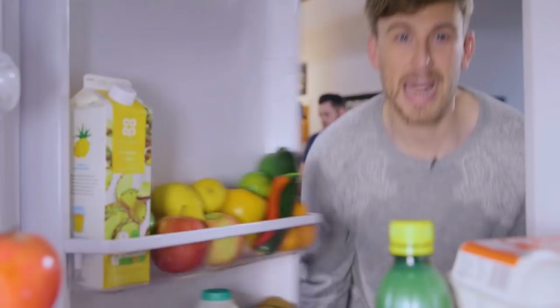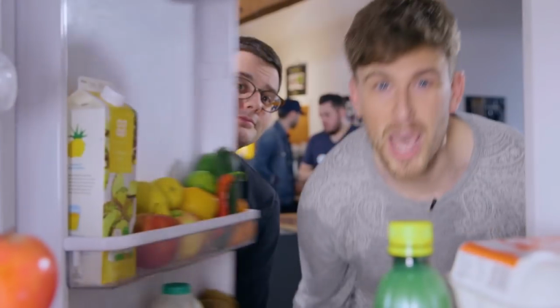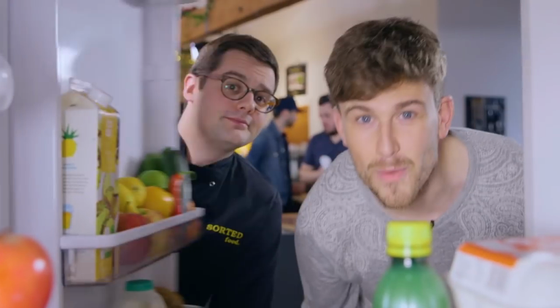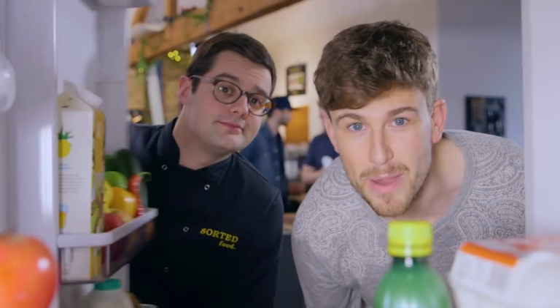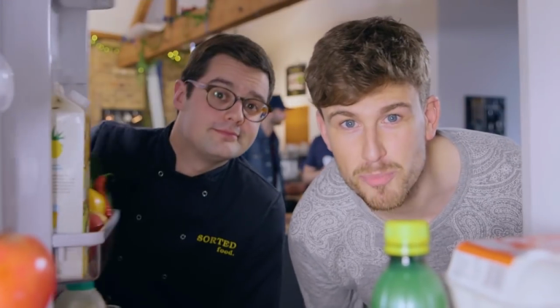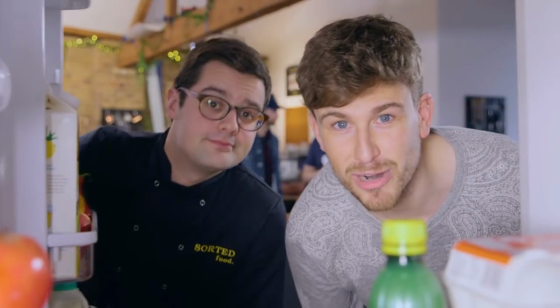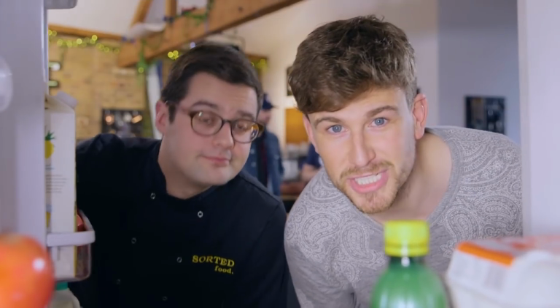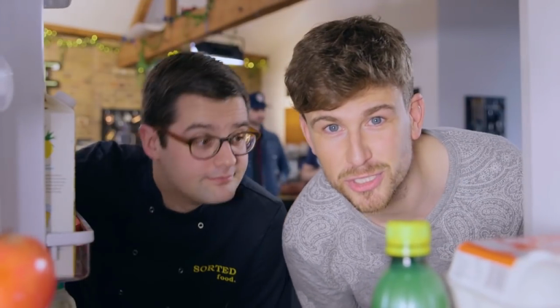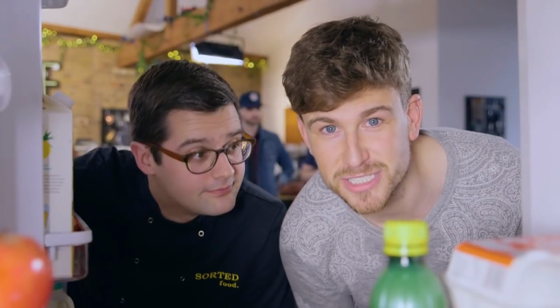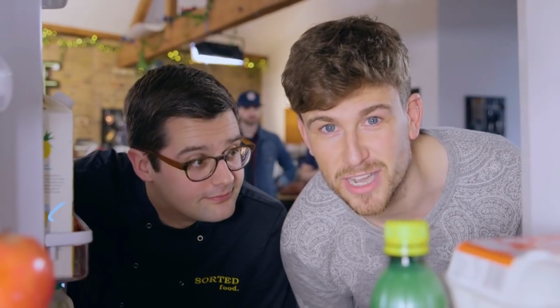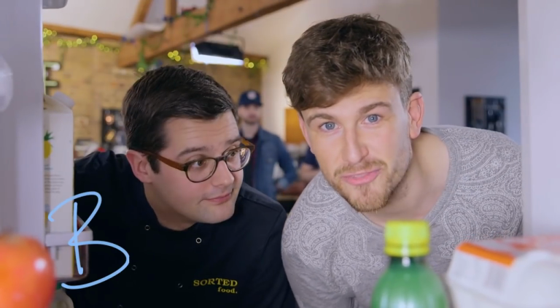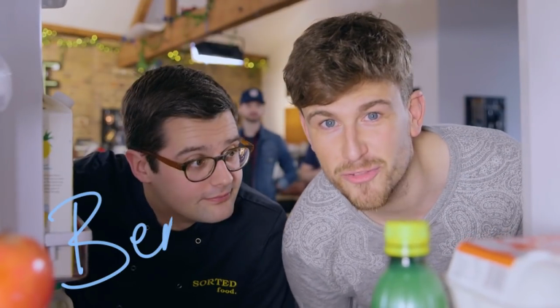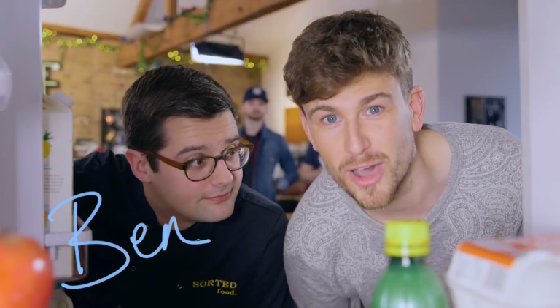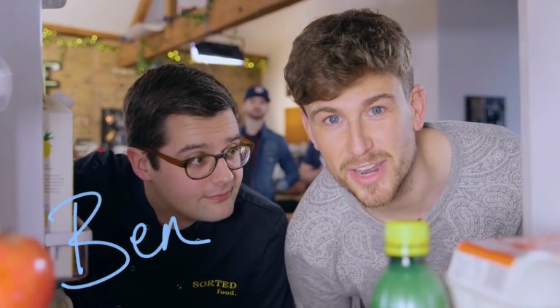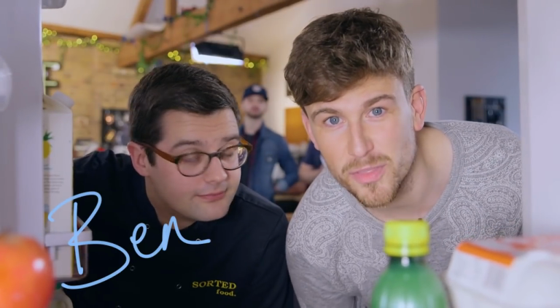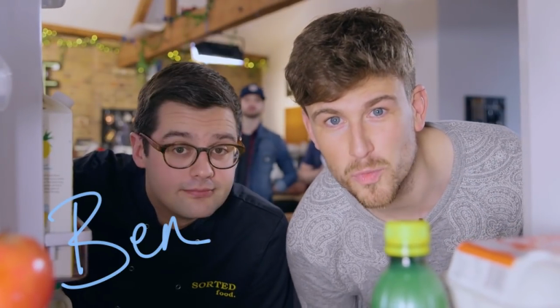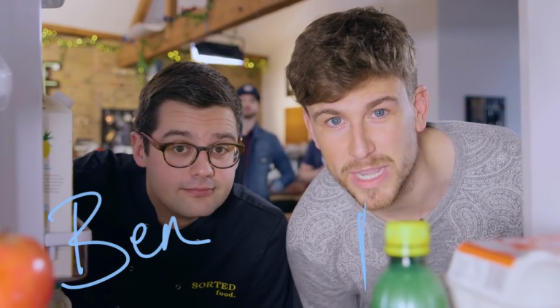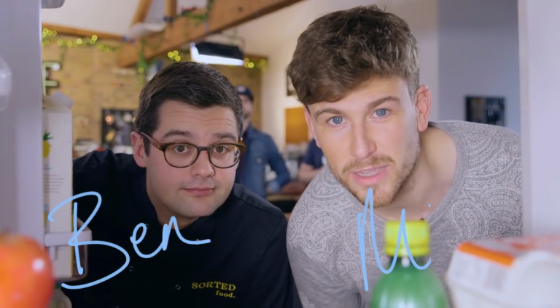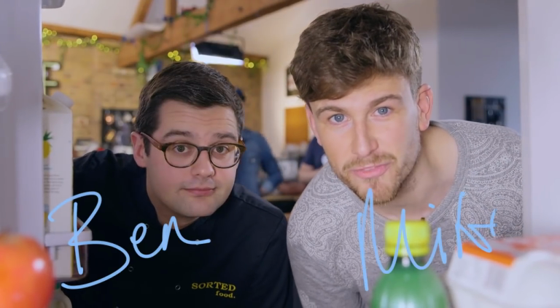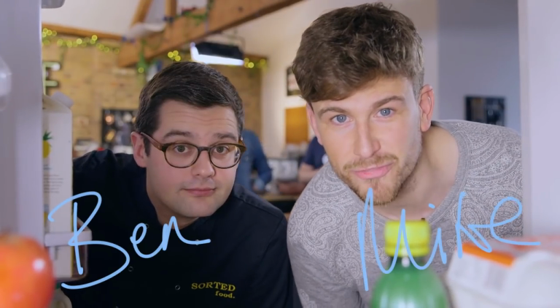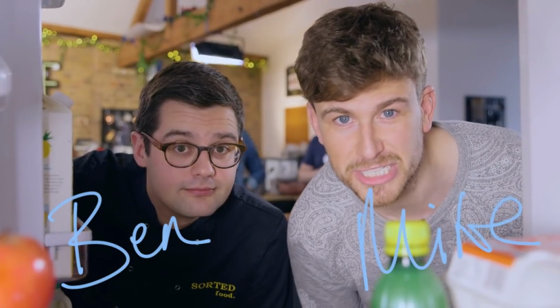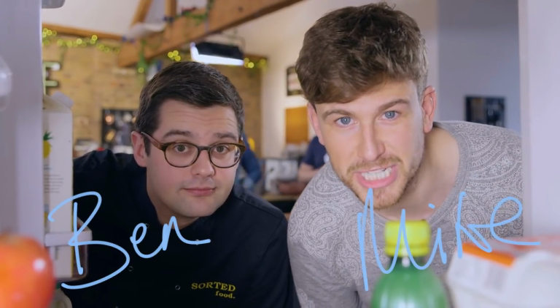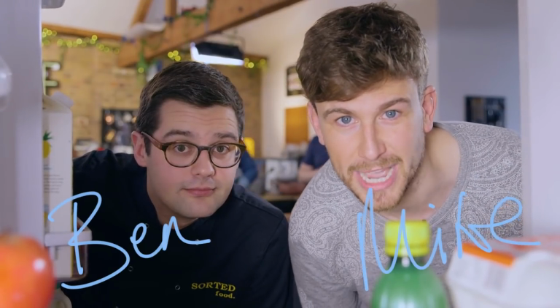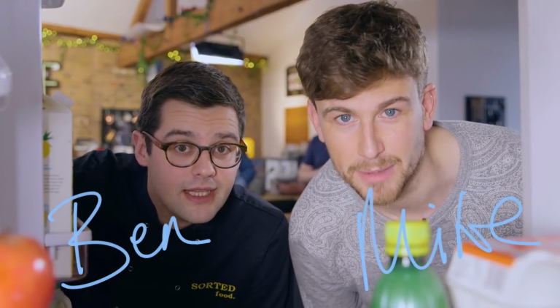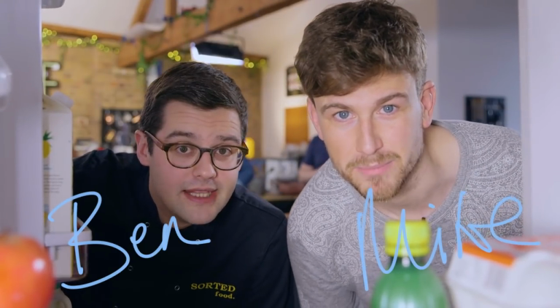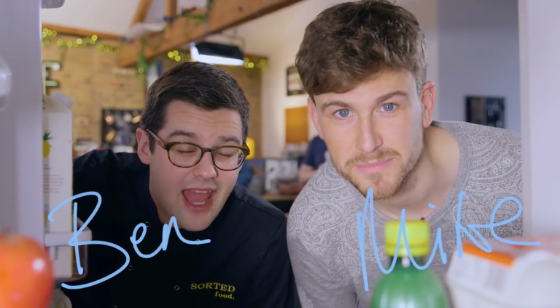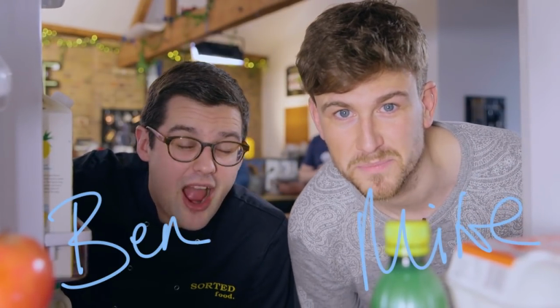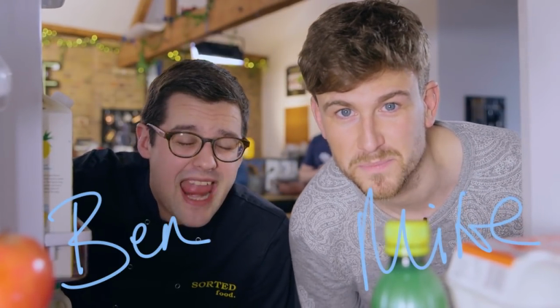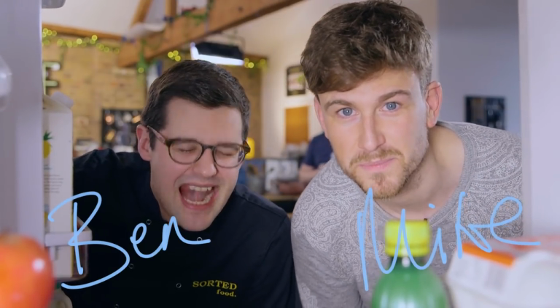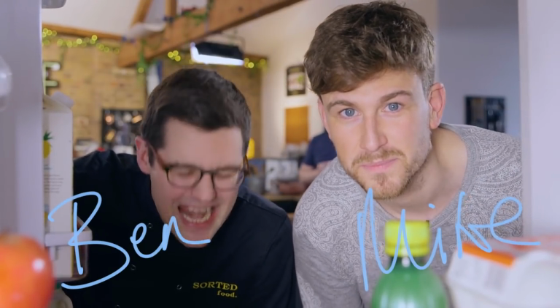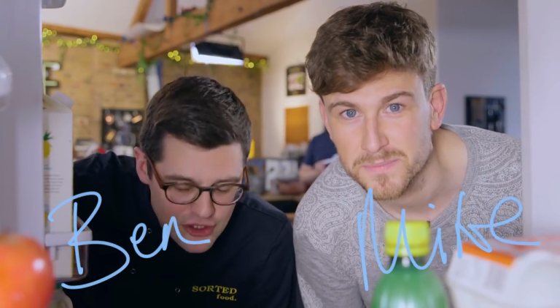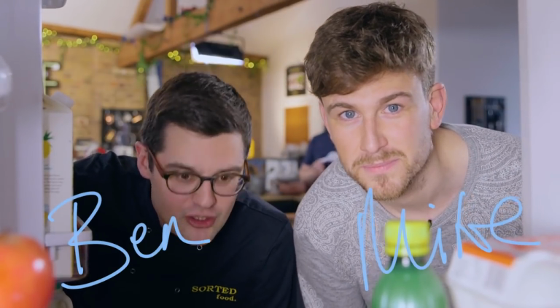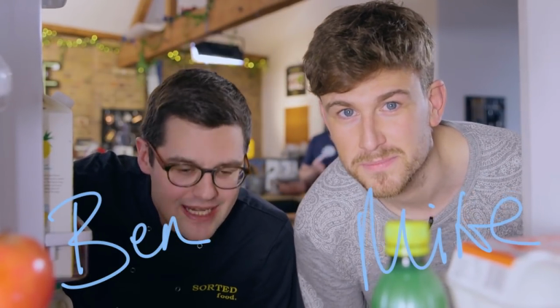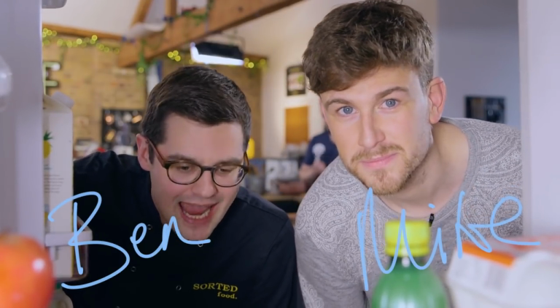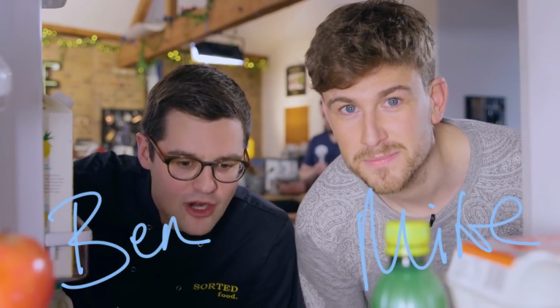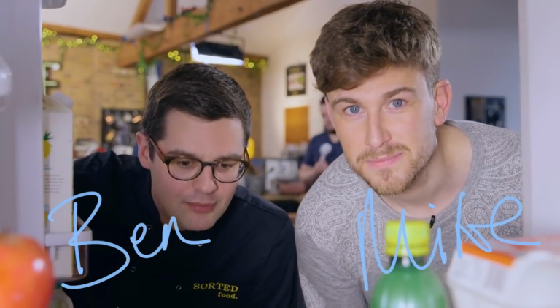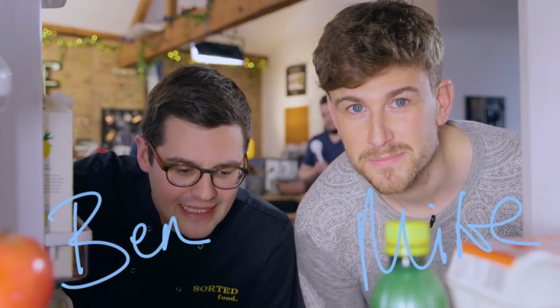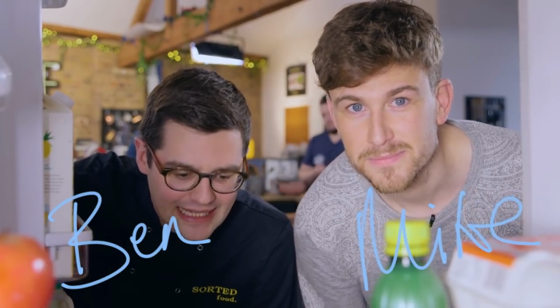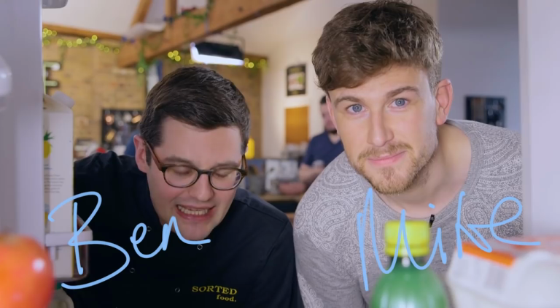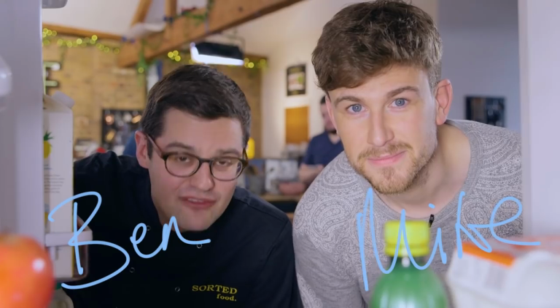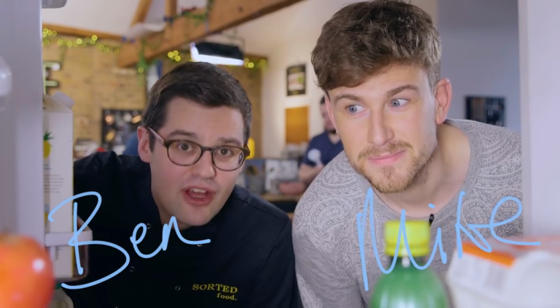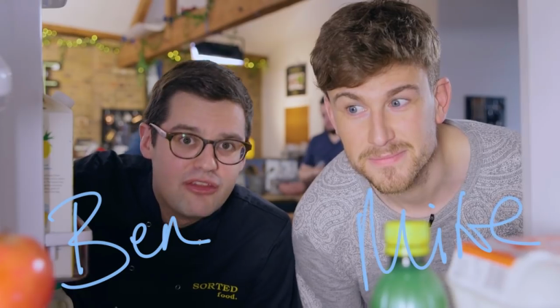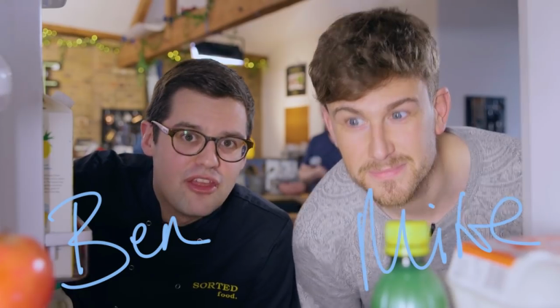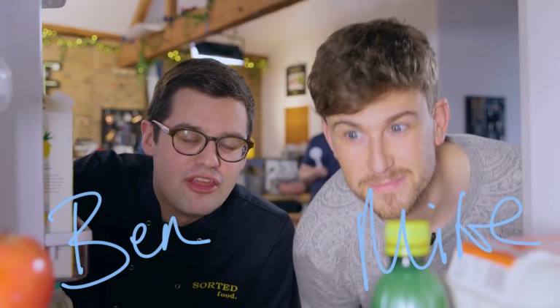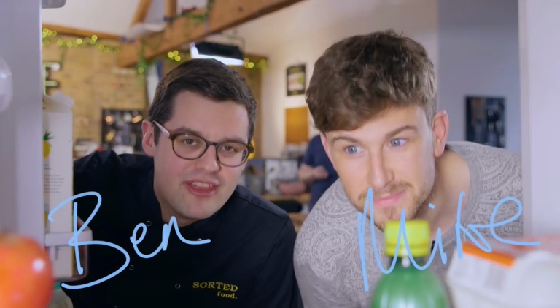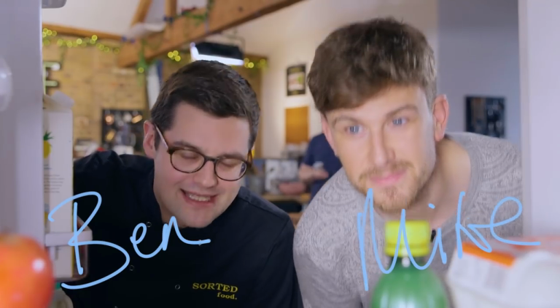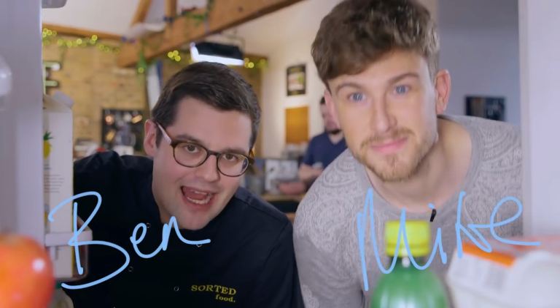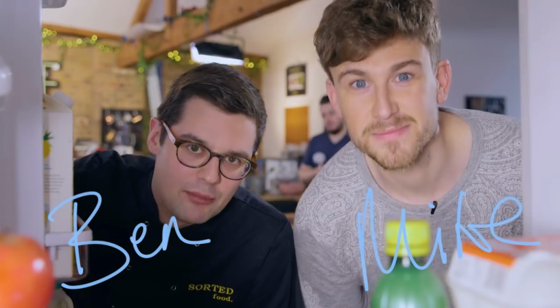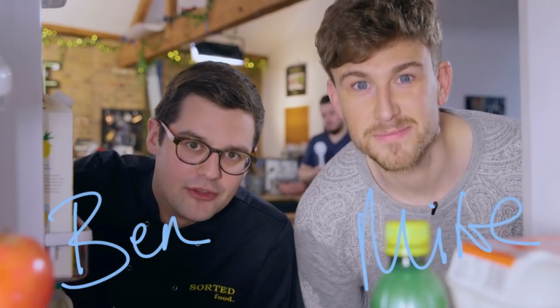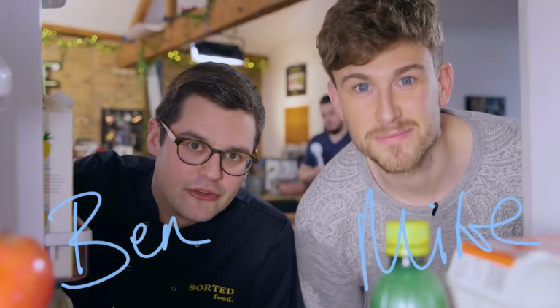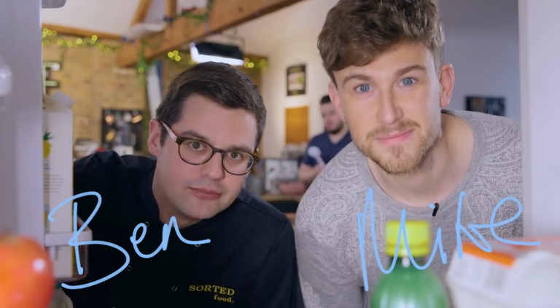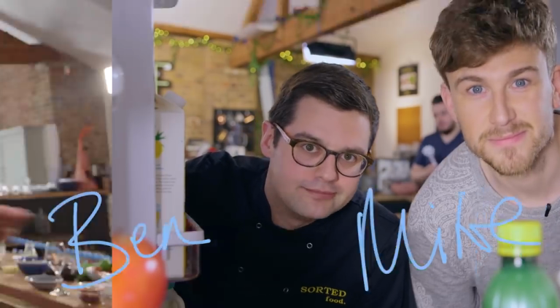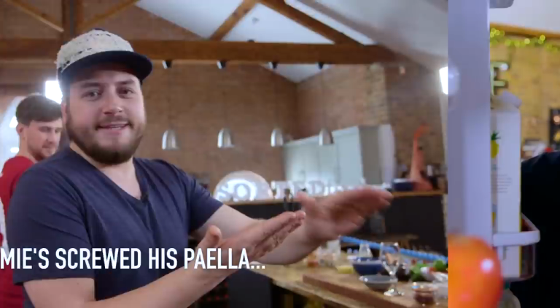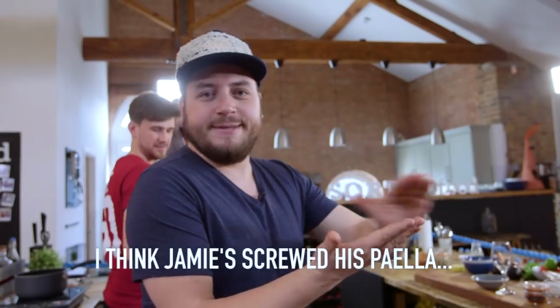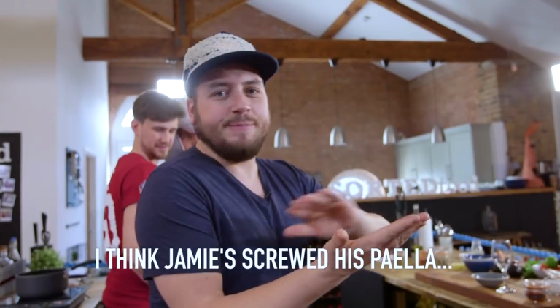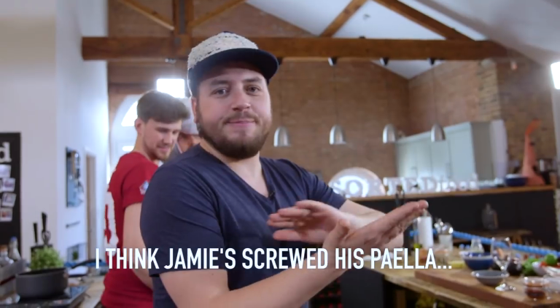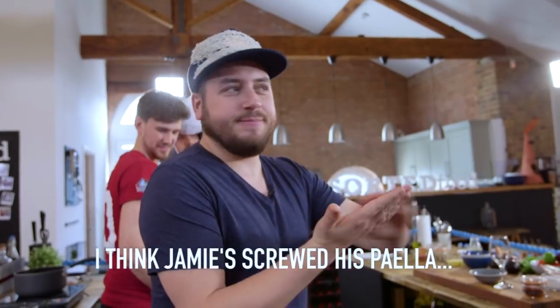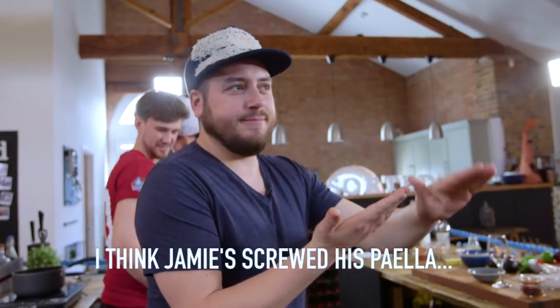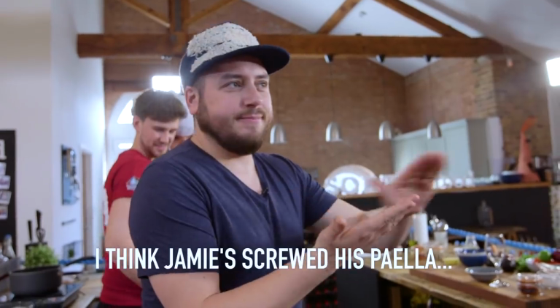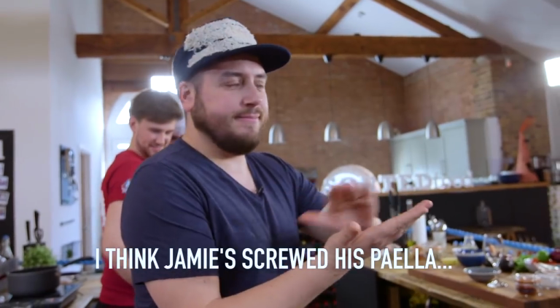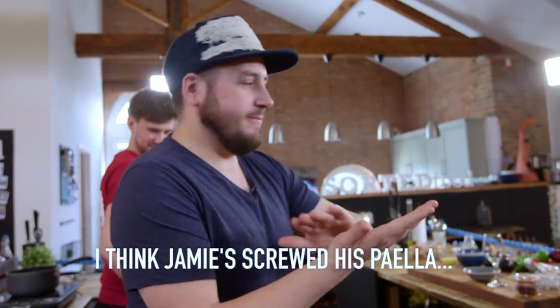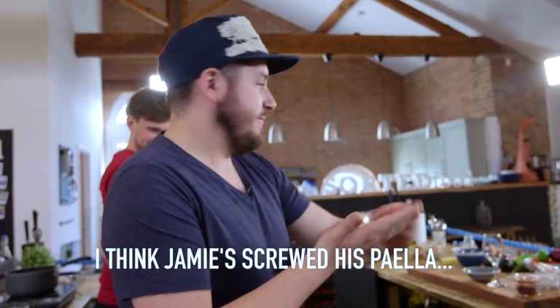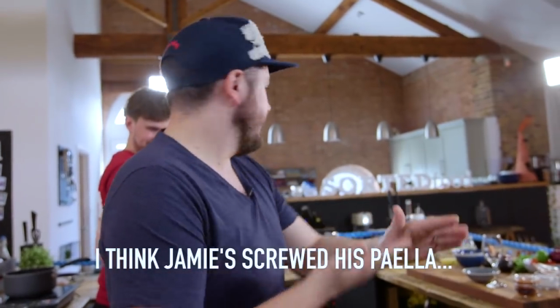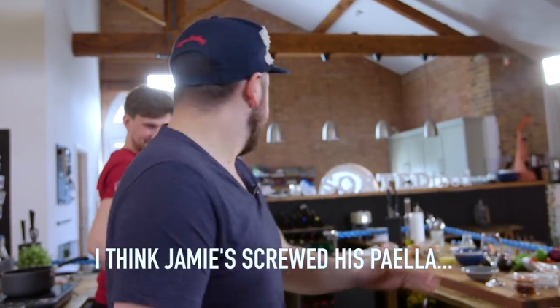Hello and brace yourself for another week of FridgeCam. I literally cannot believe that this happens. I think Jamie's screws is proper.